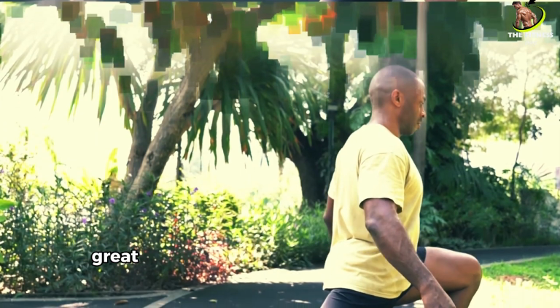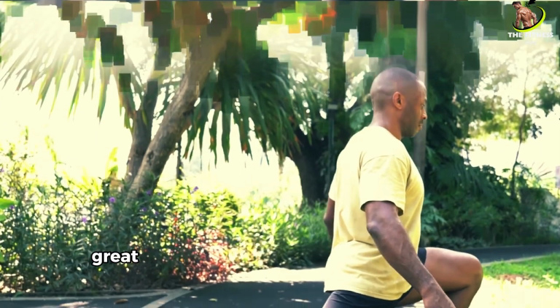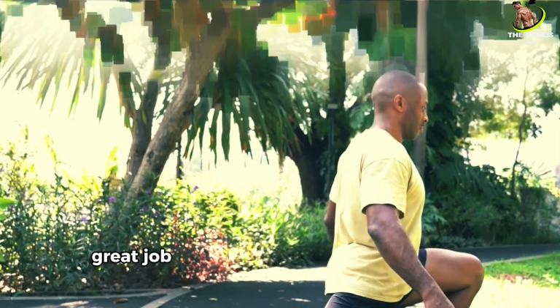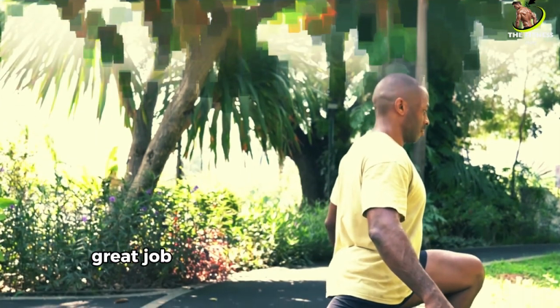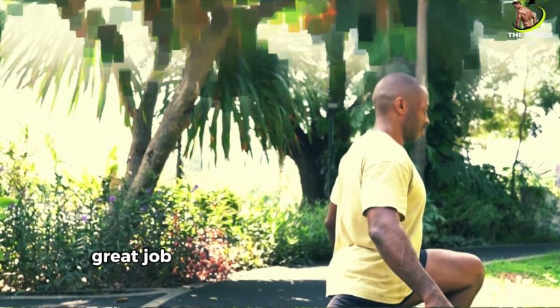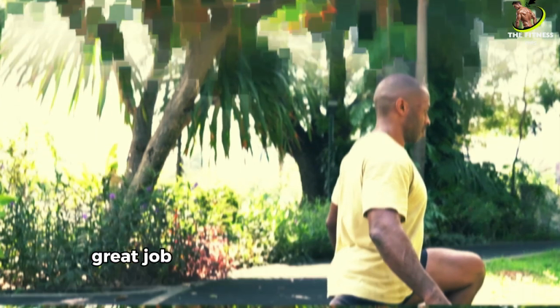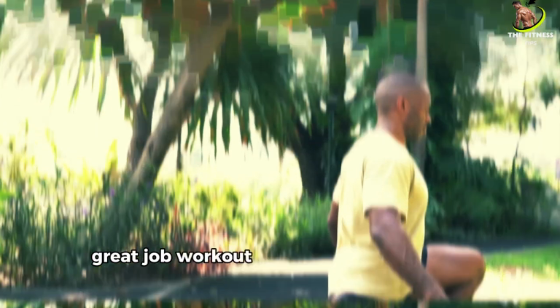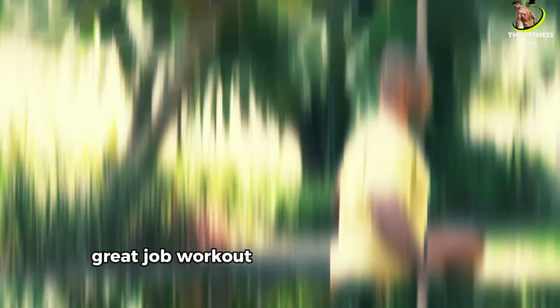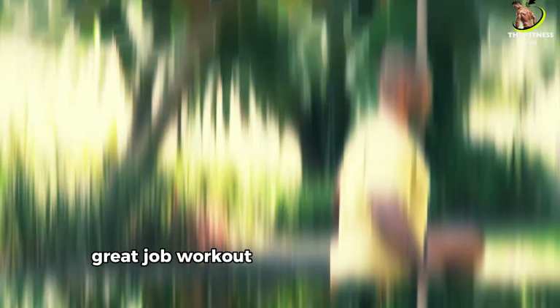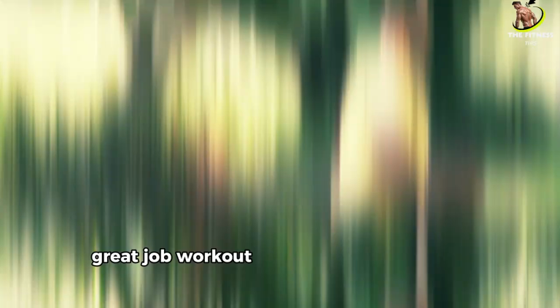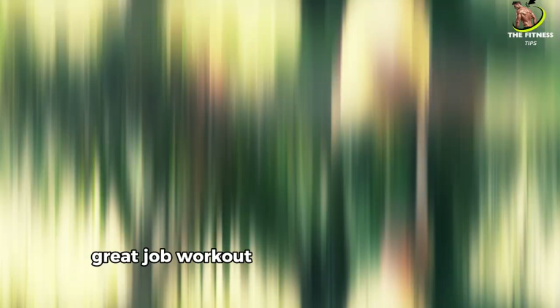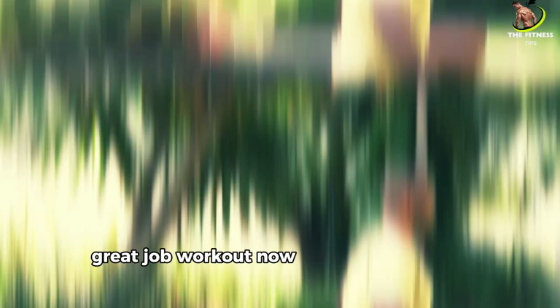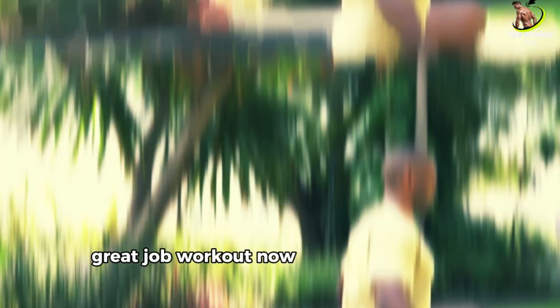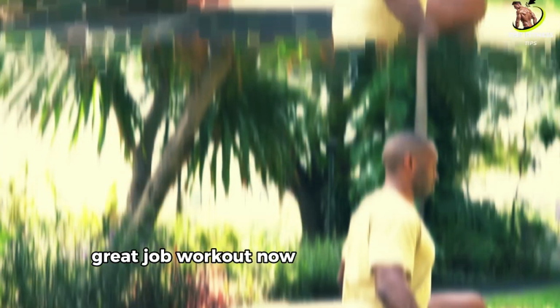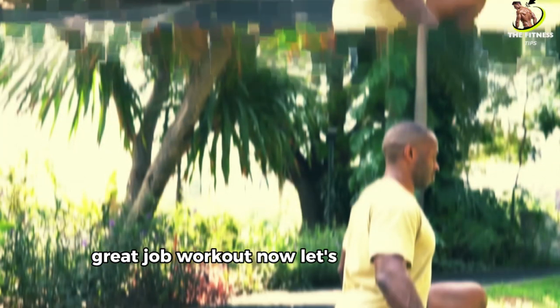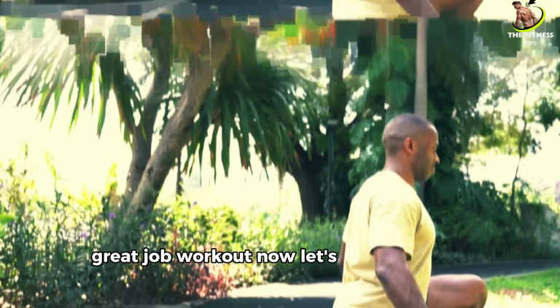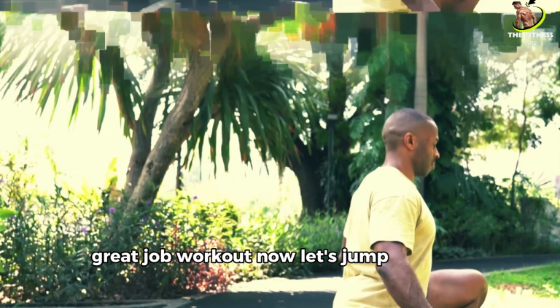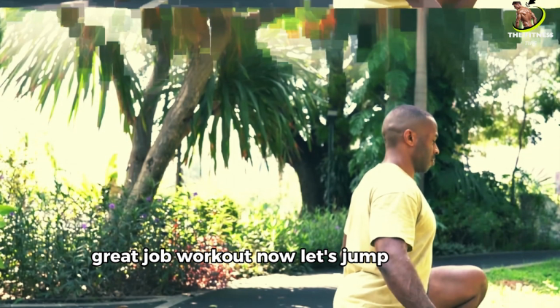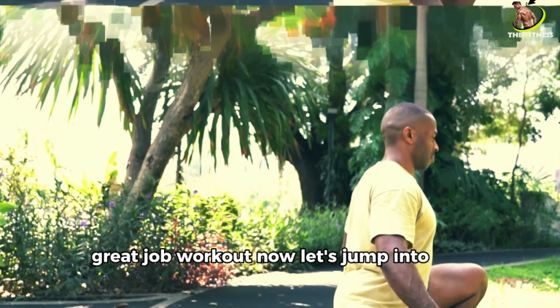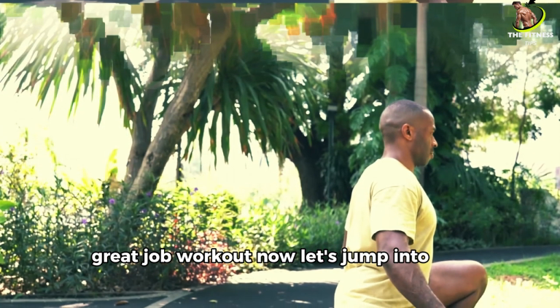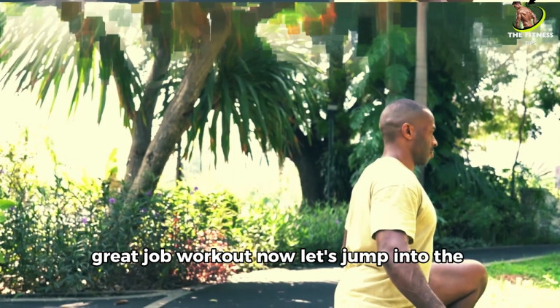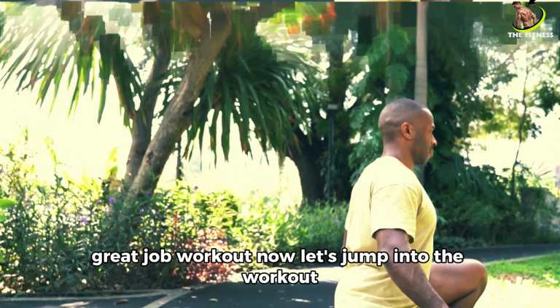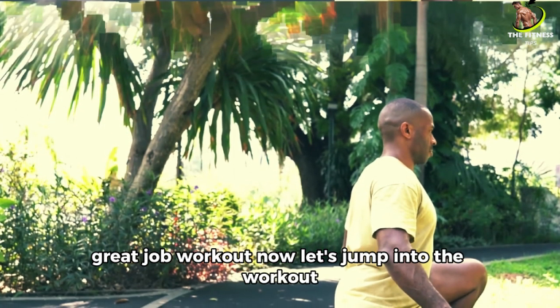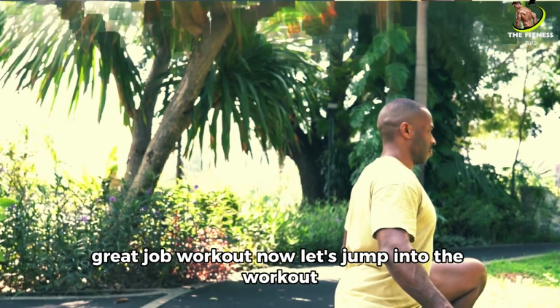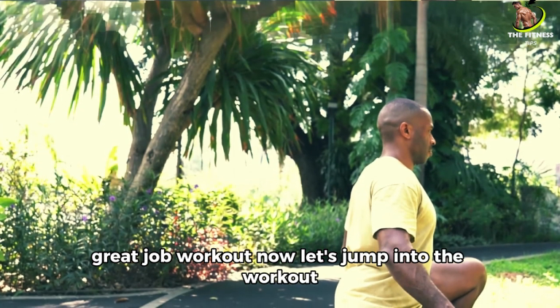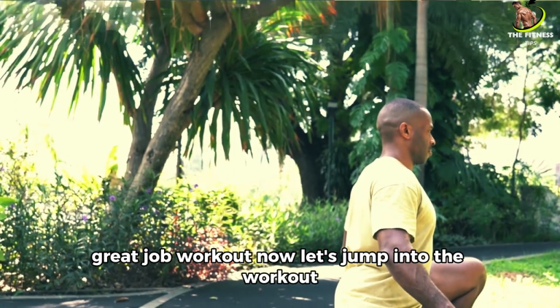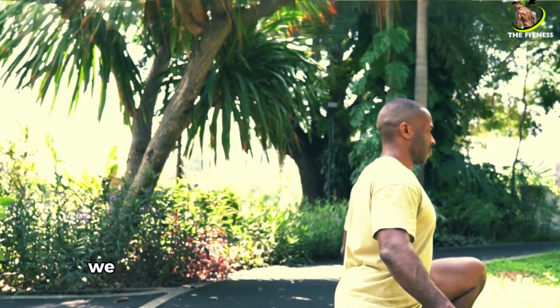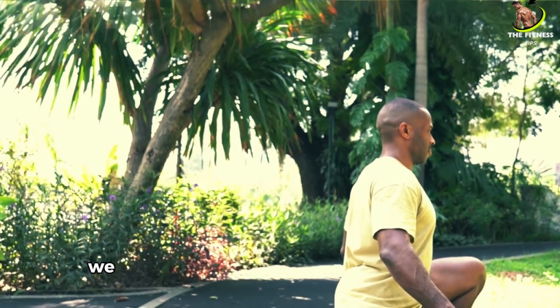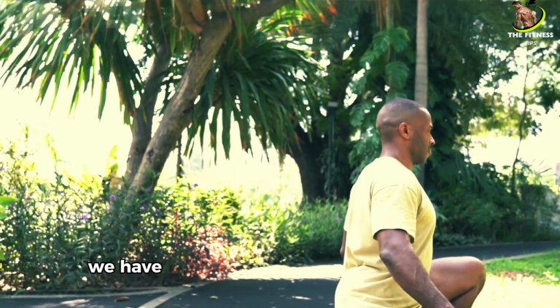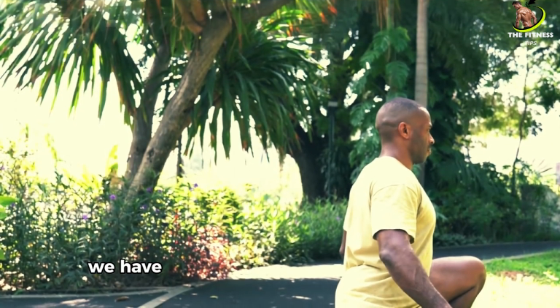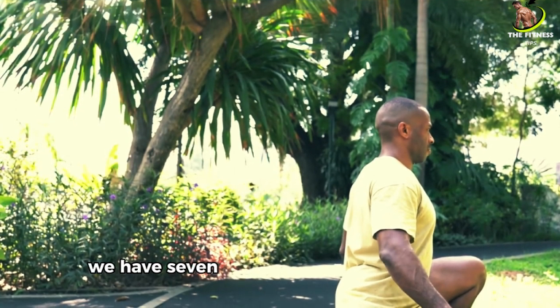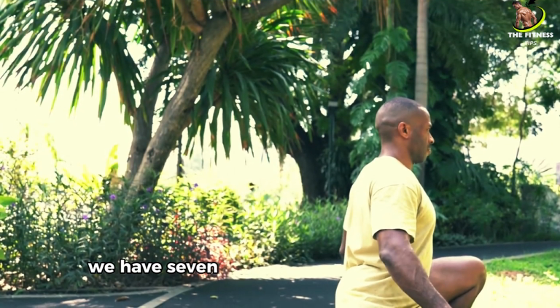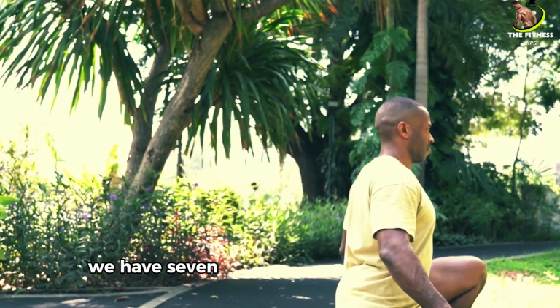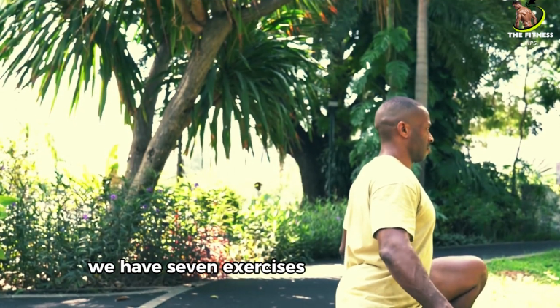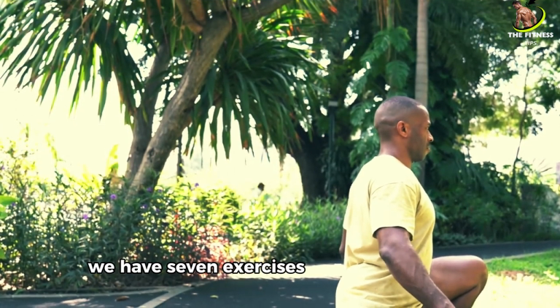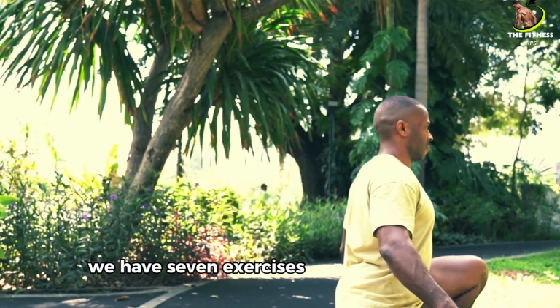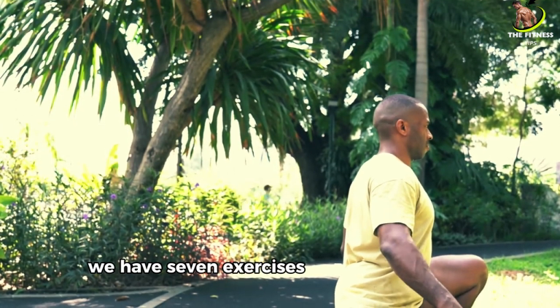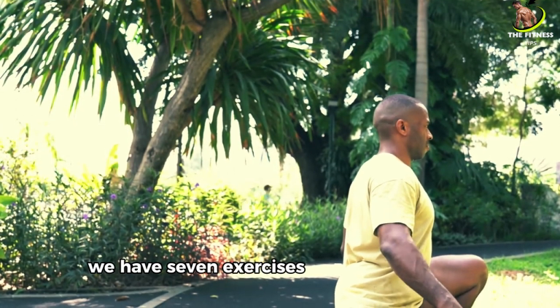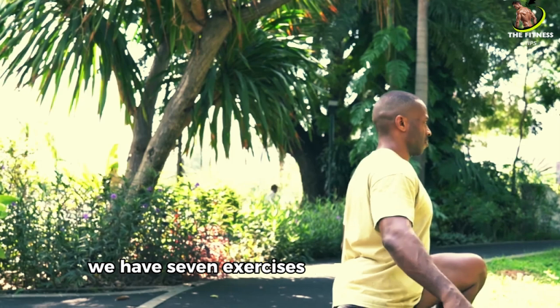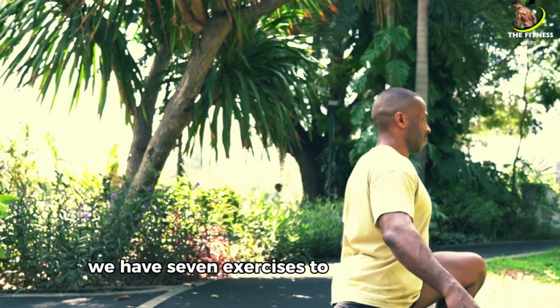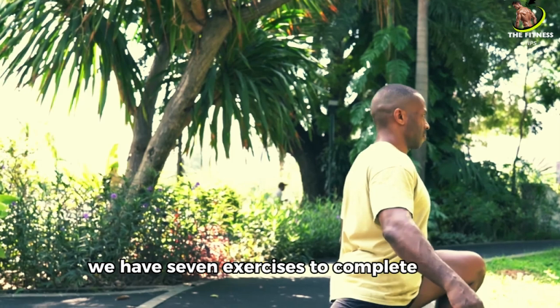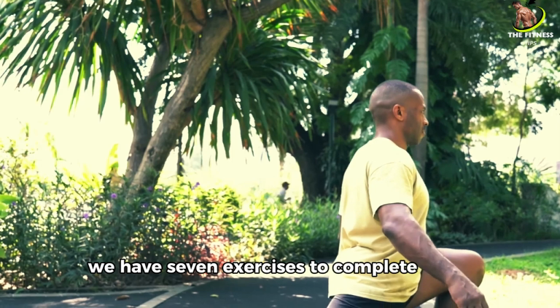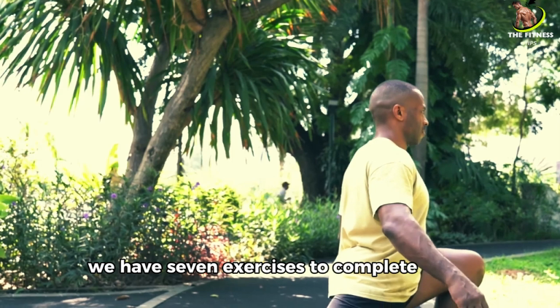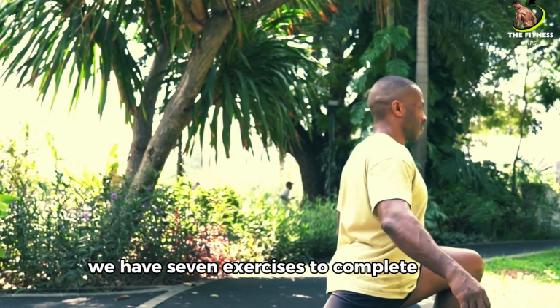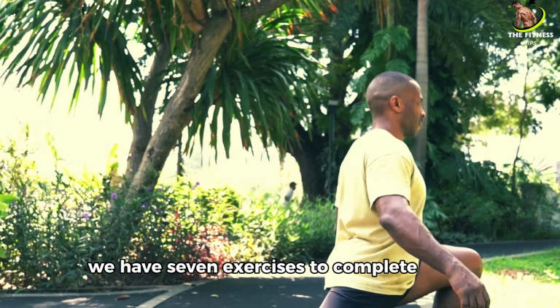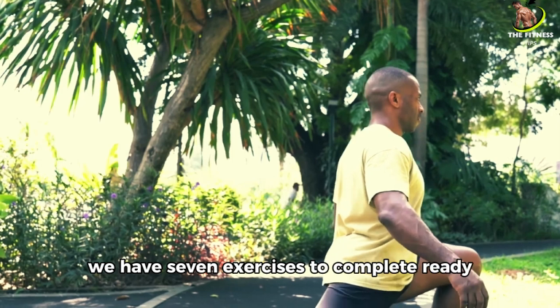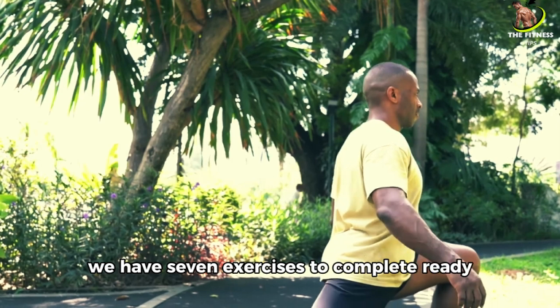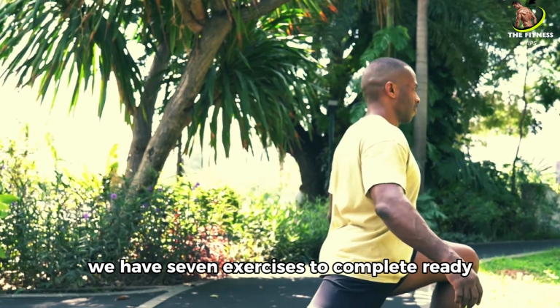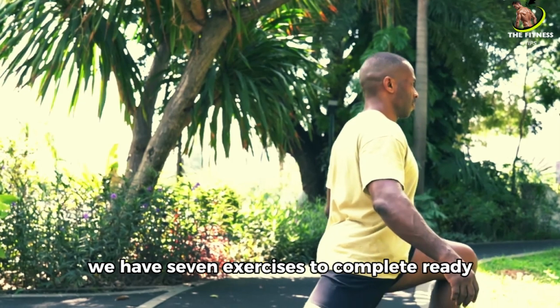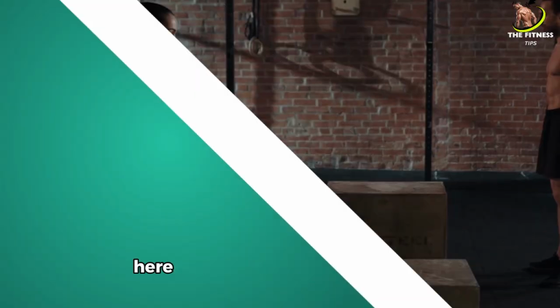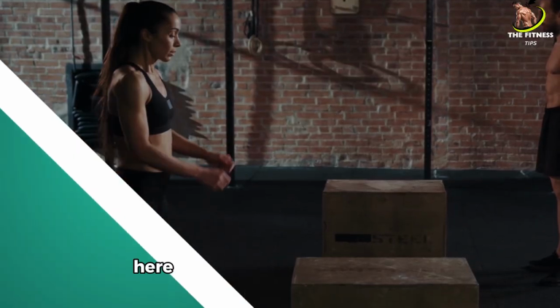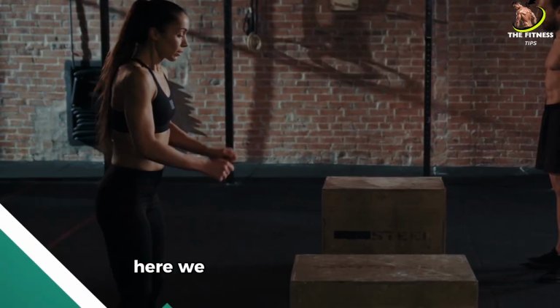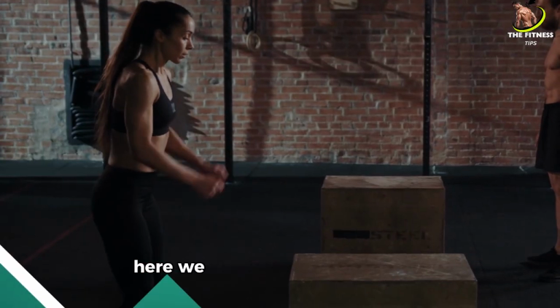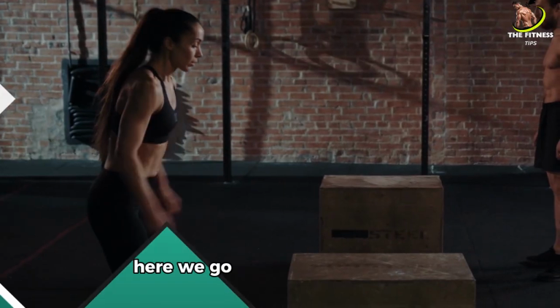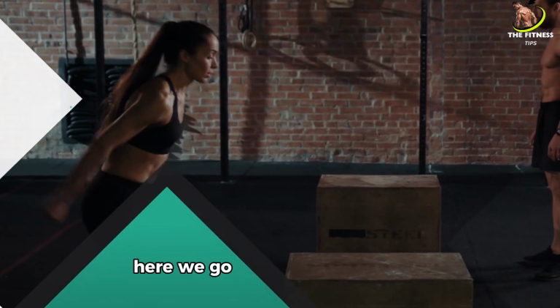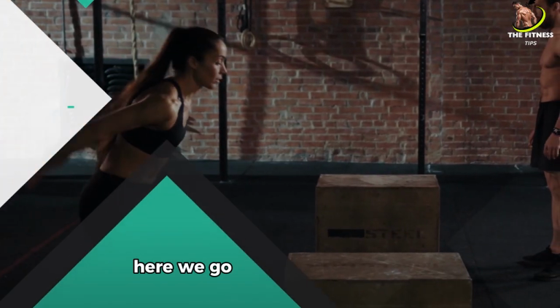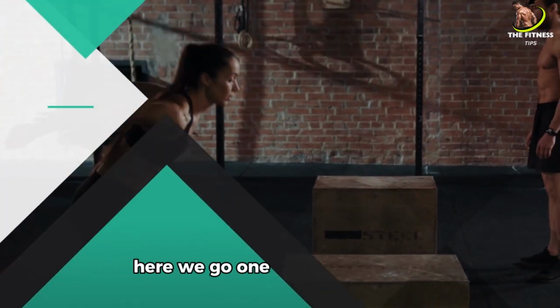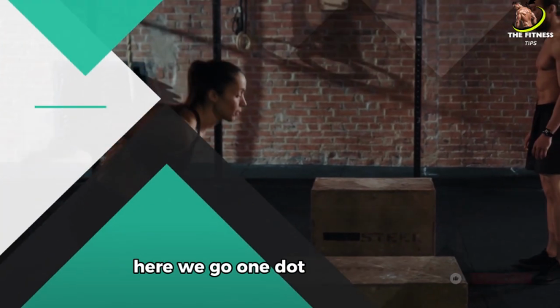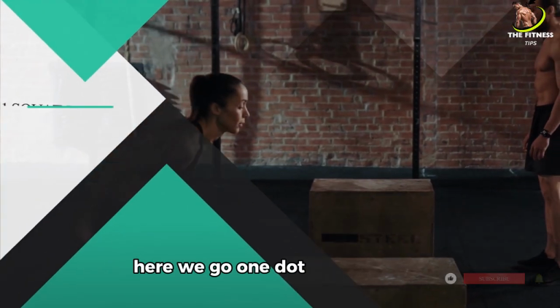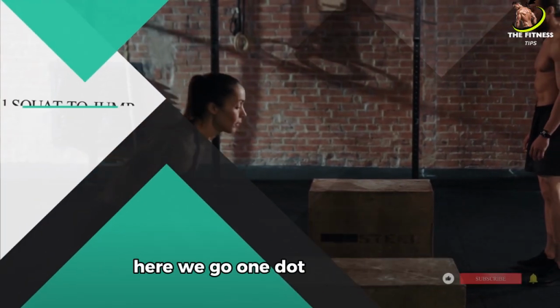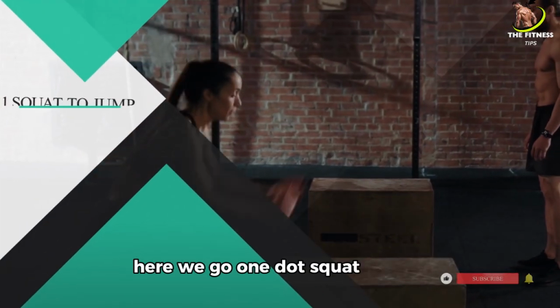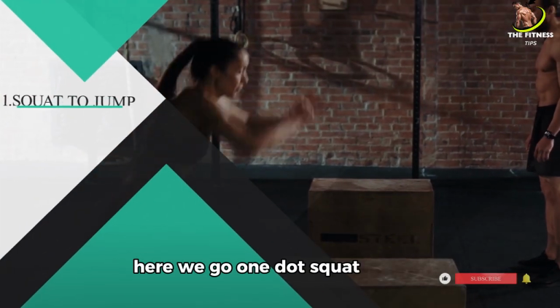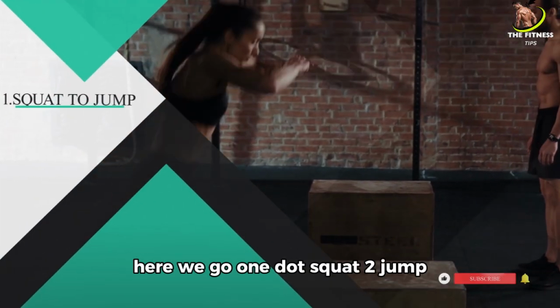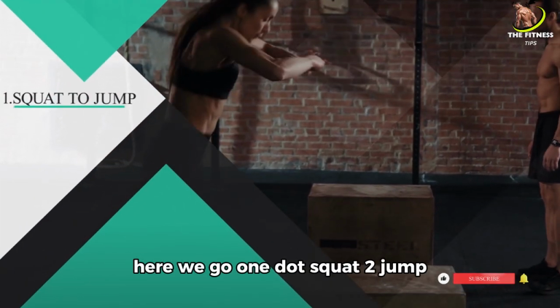Great job! Now let's jump into the workout. We have 7 exercises to complete. Ready? Here we go. Number 1: Squat to Jump.